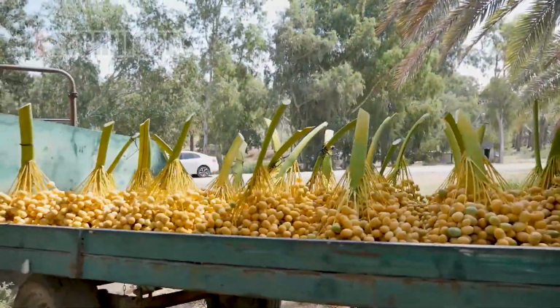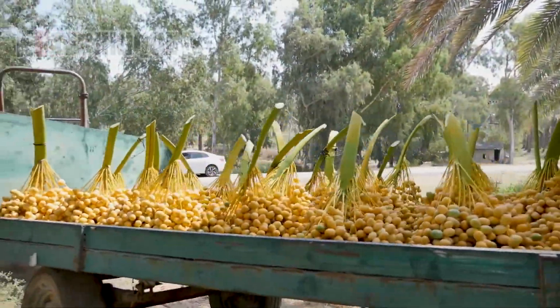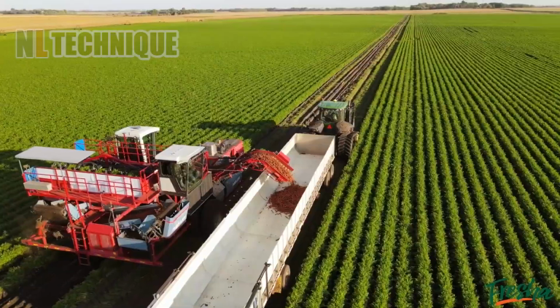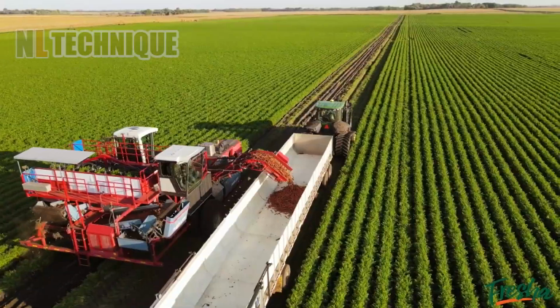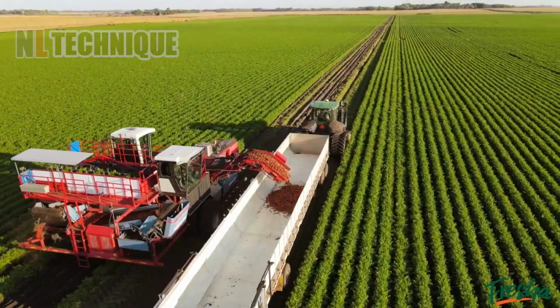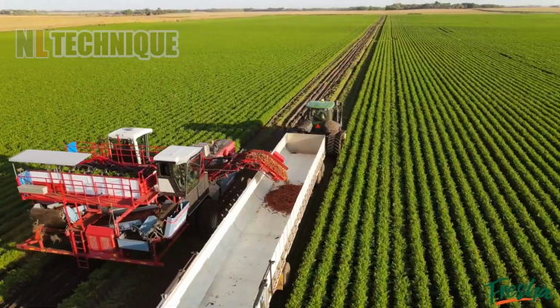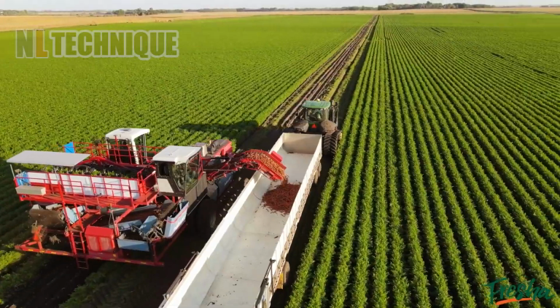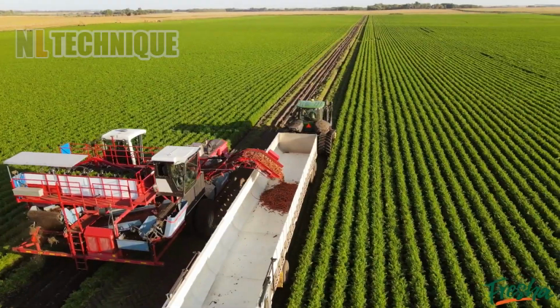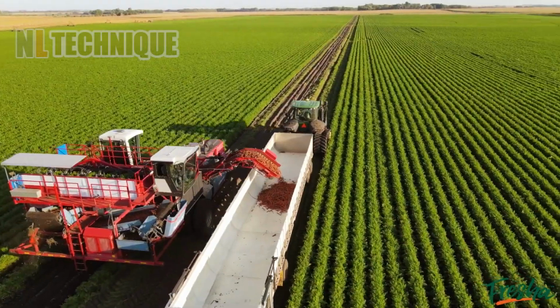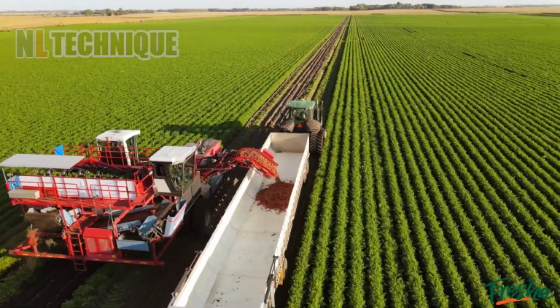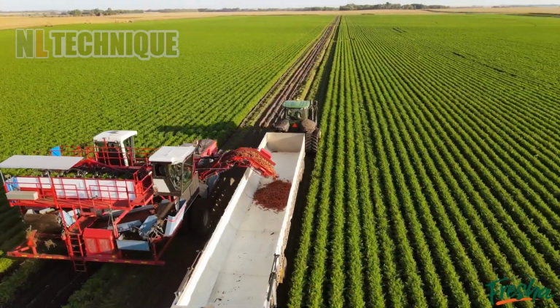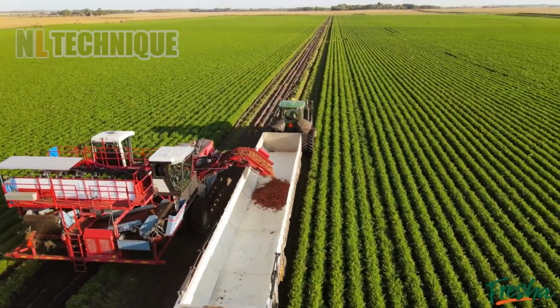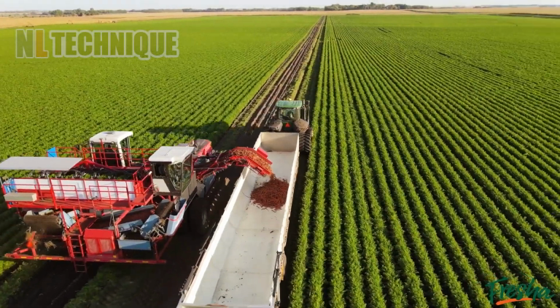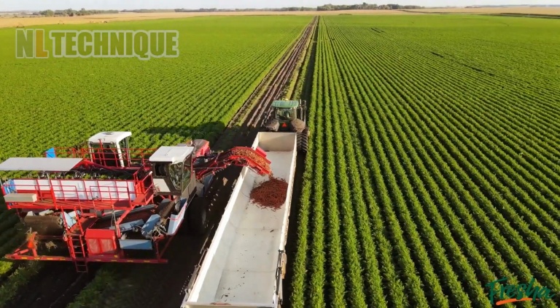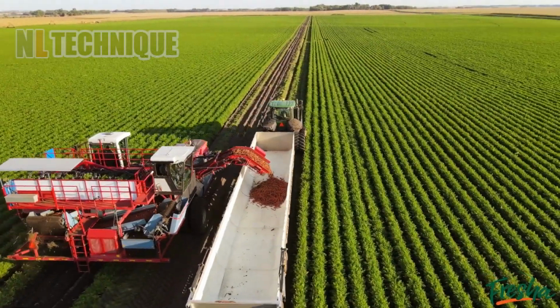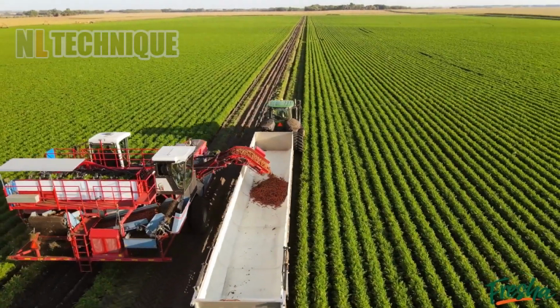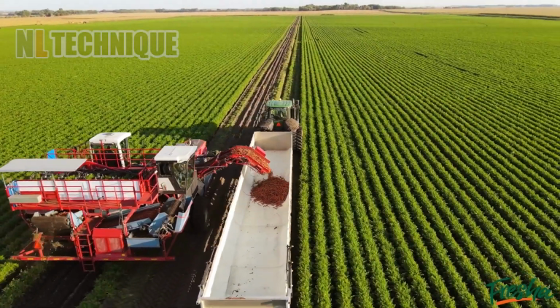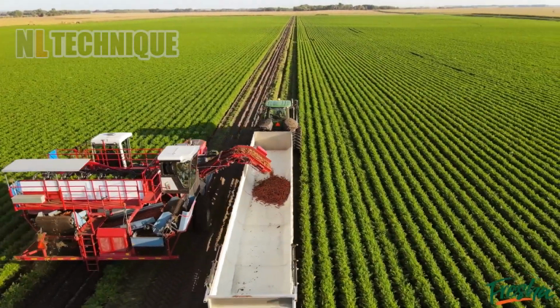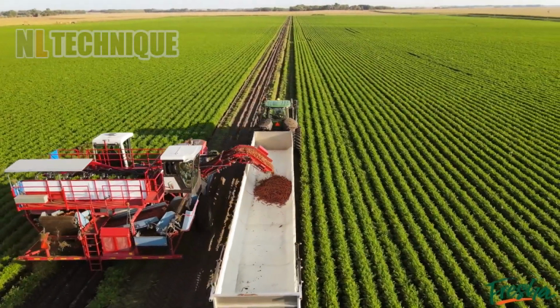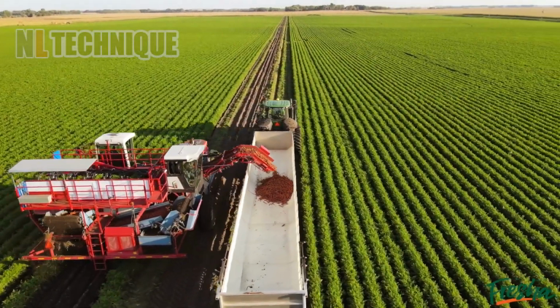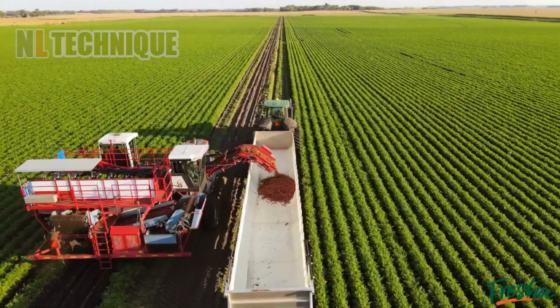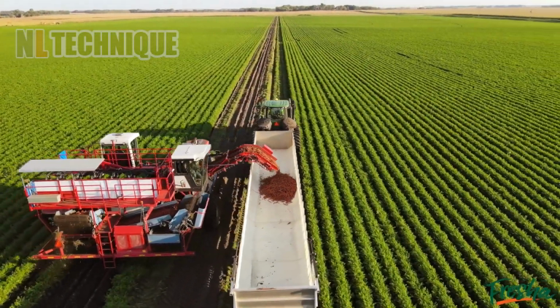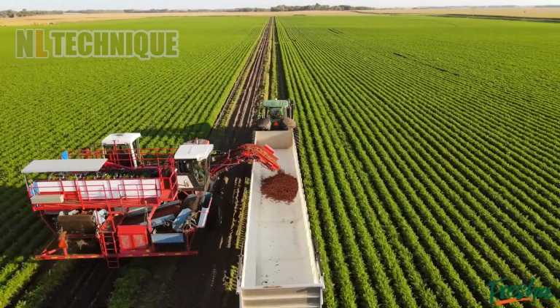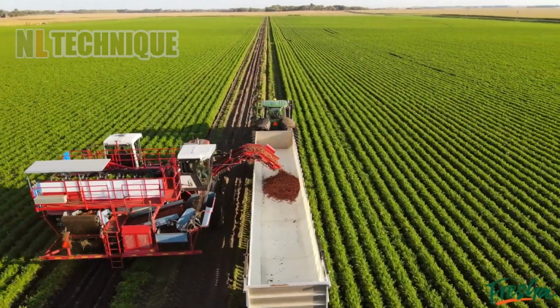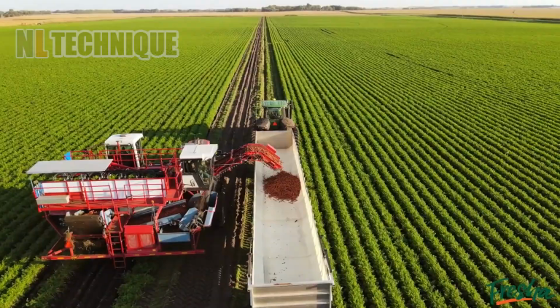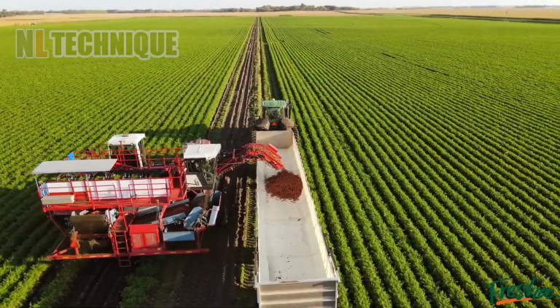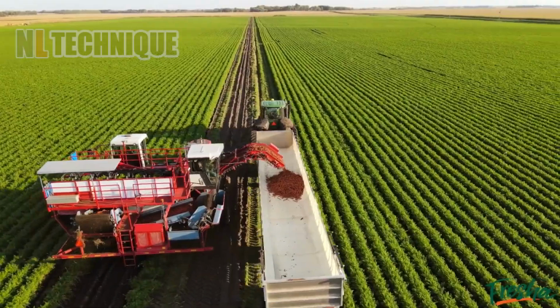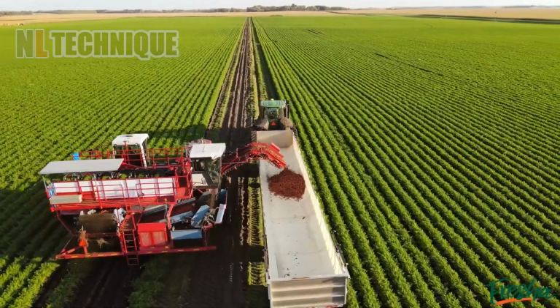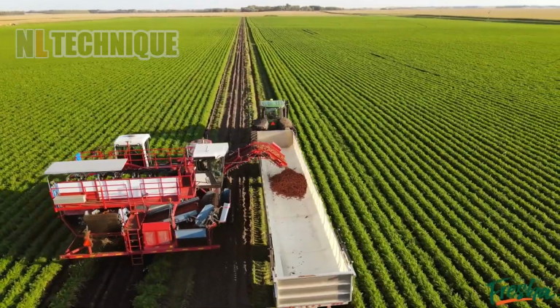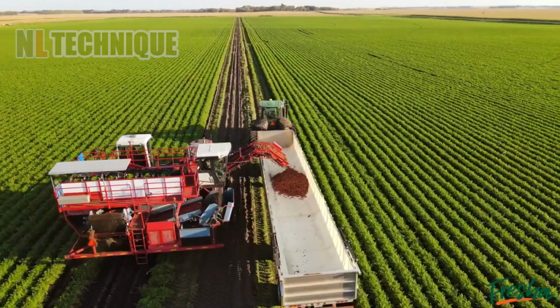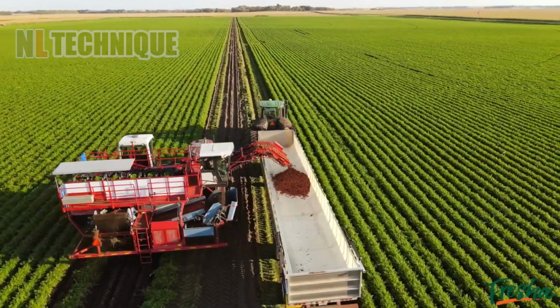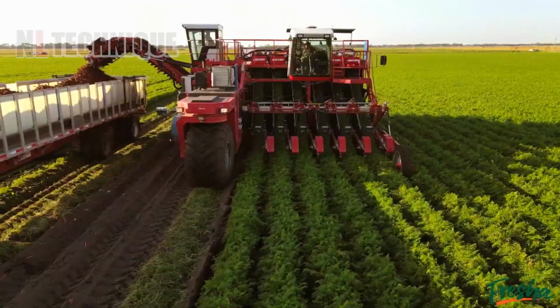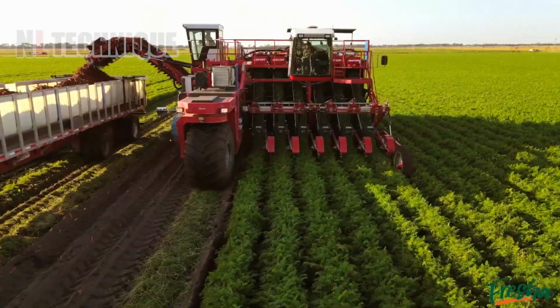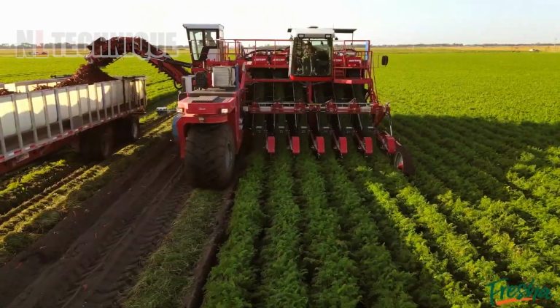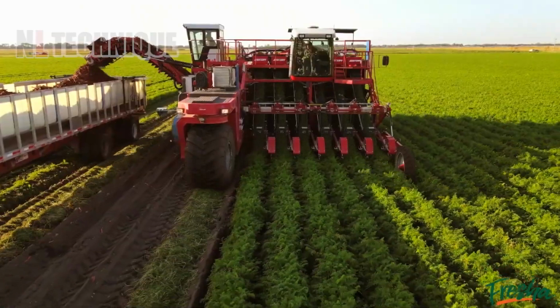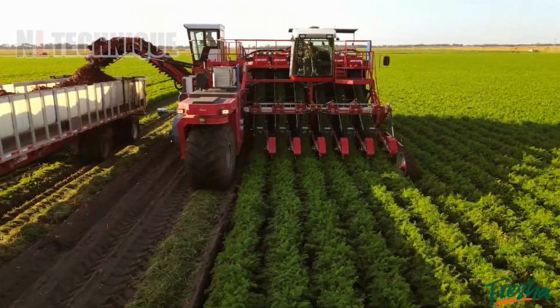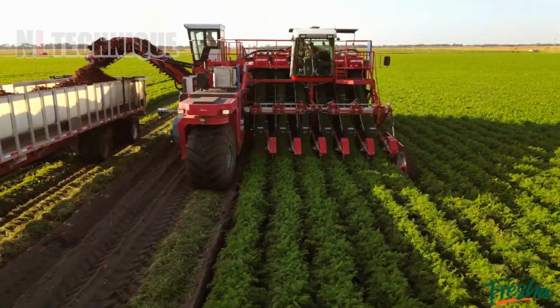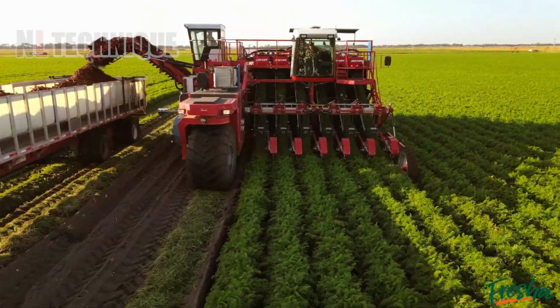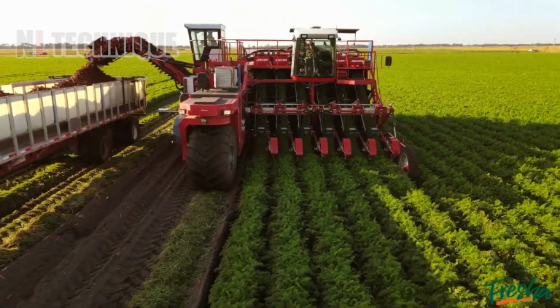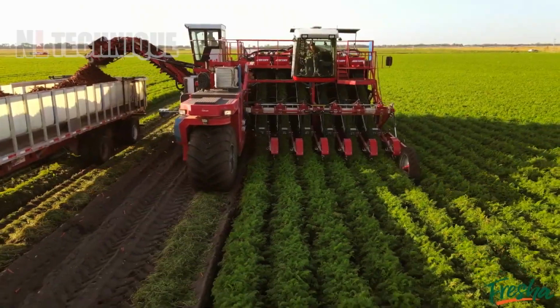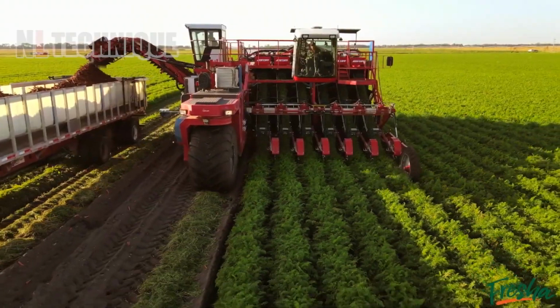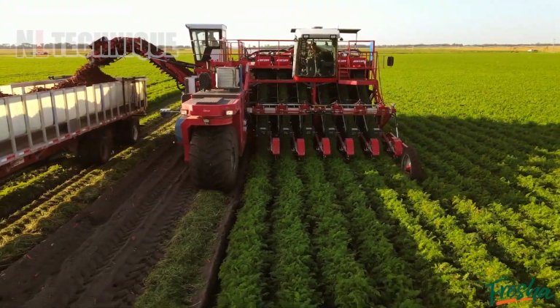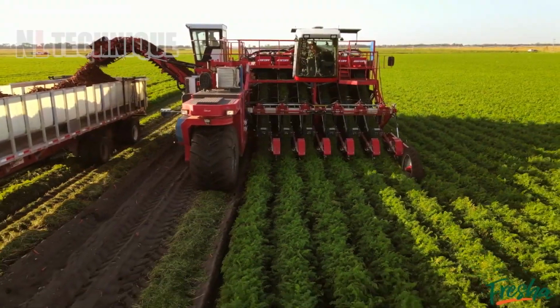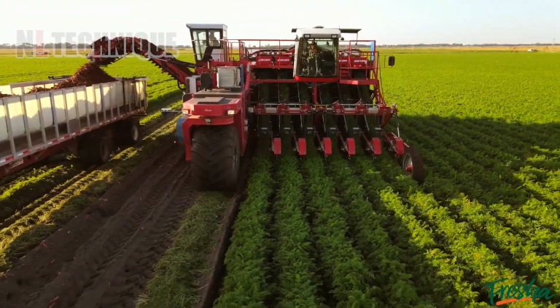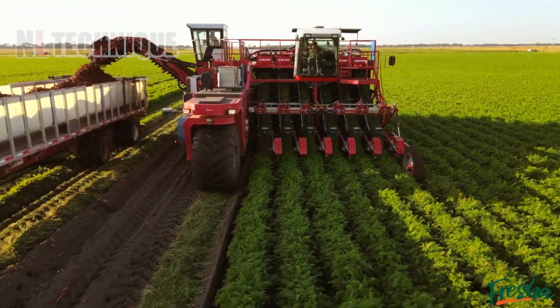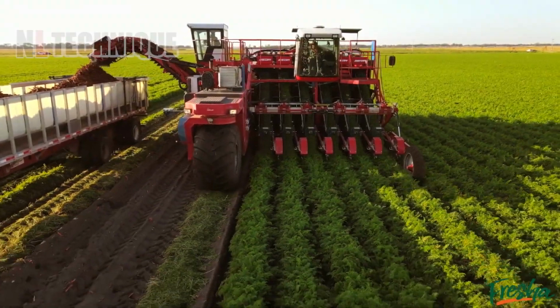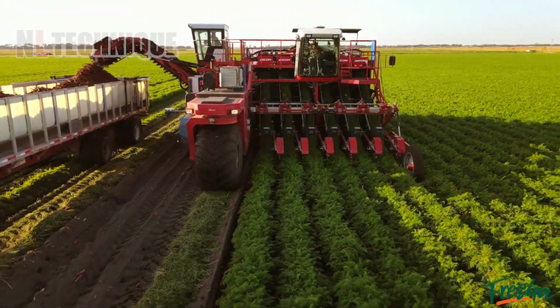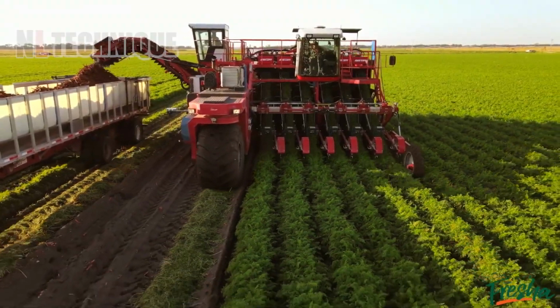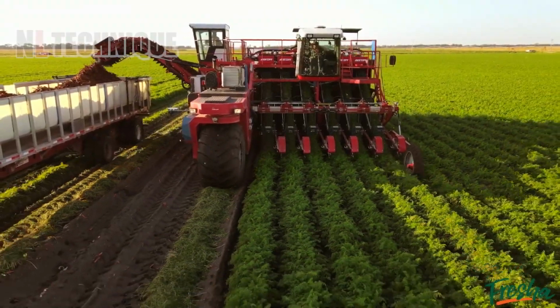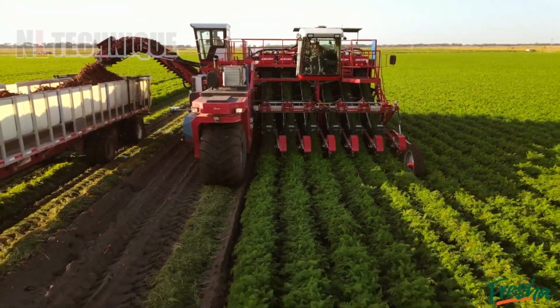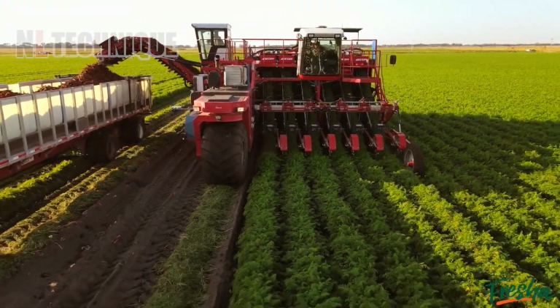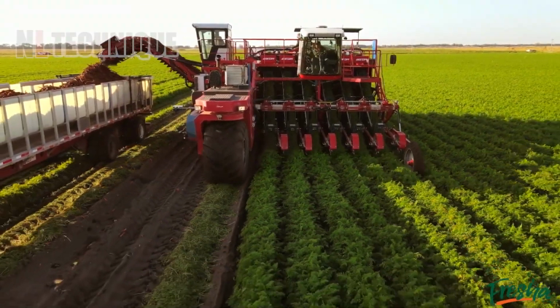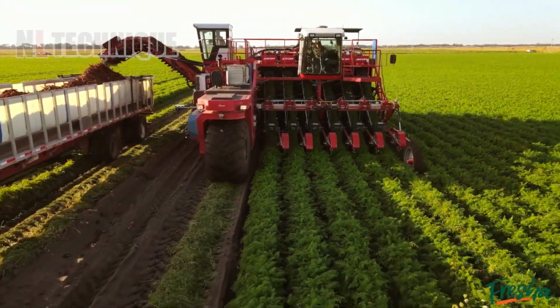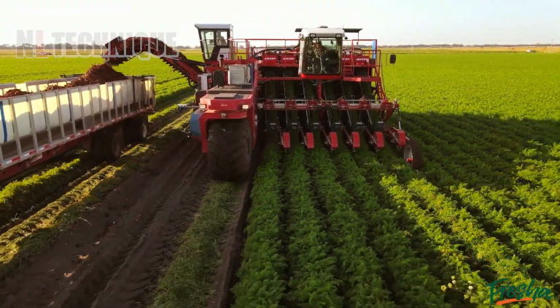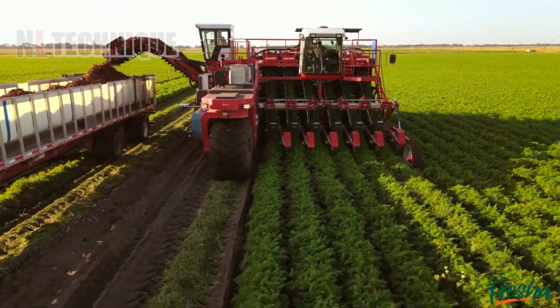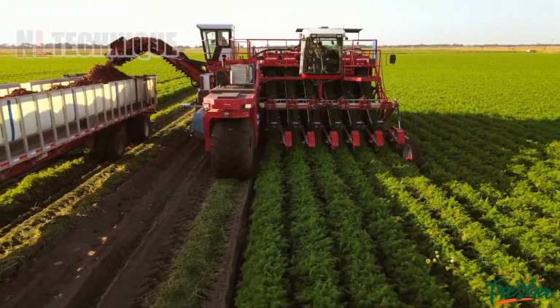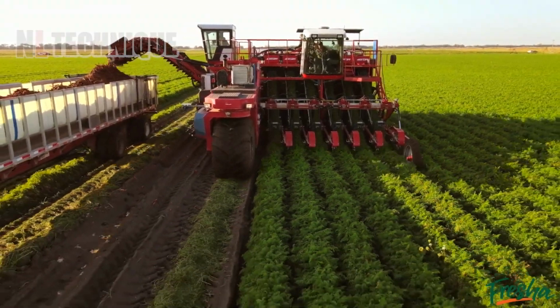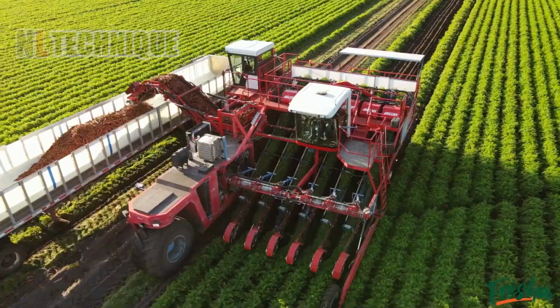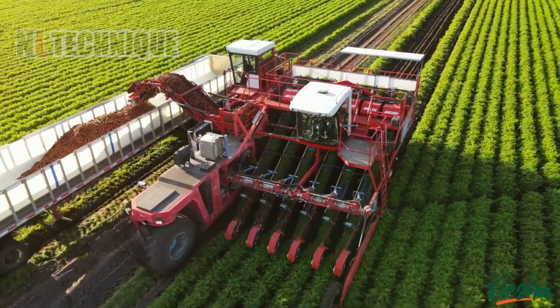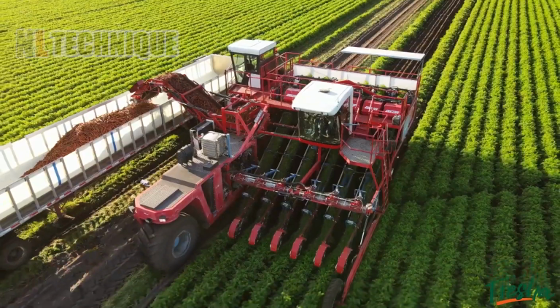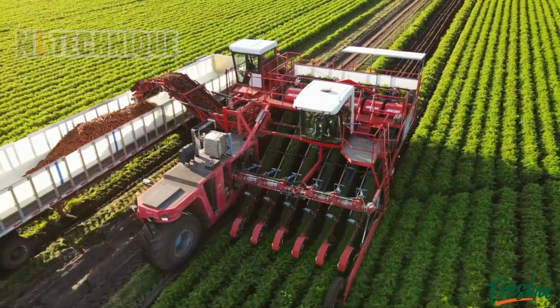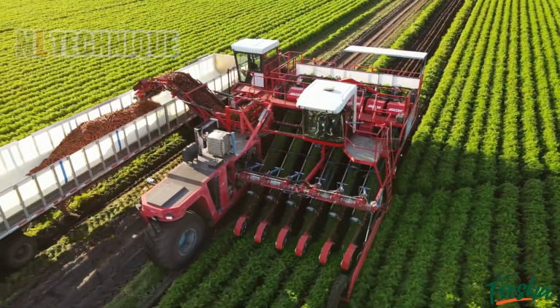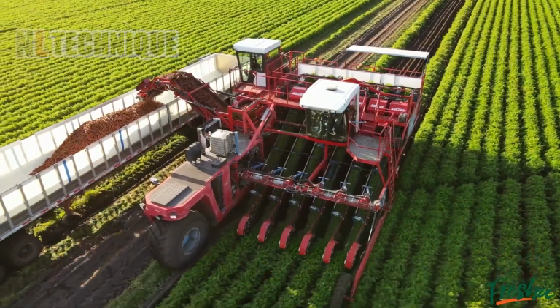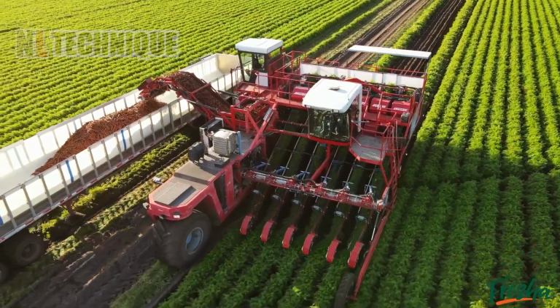A massive machine harvests rows of carrots, depositing them into a large truck, creating an impressive sight.